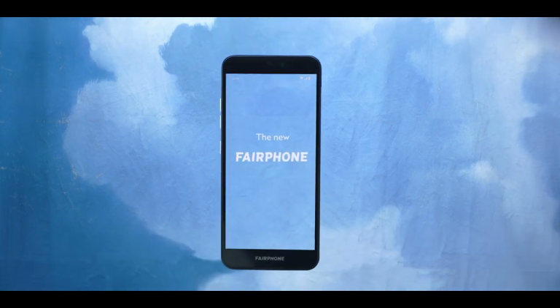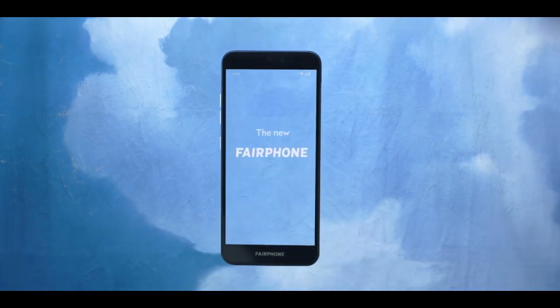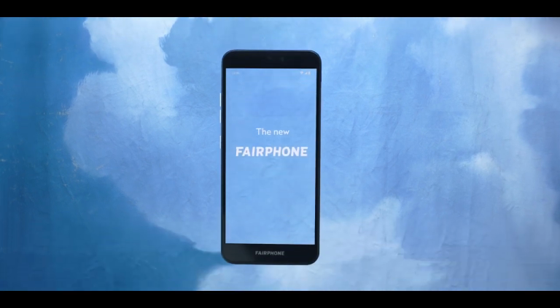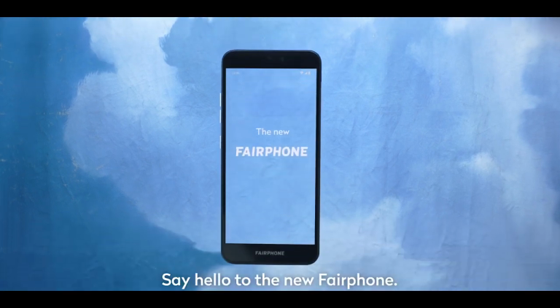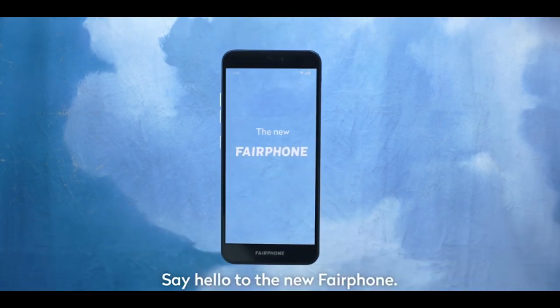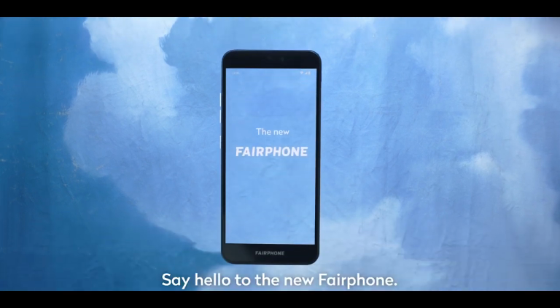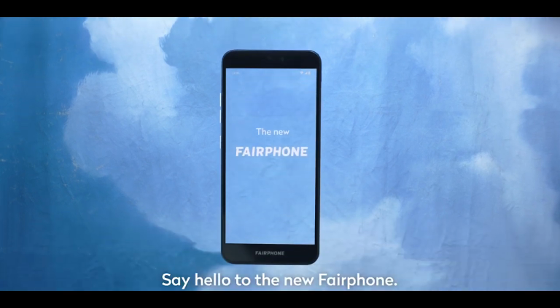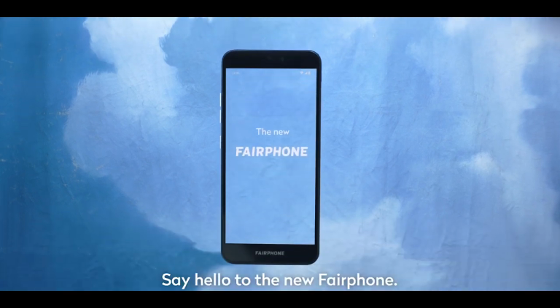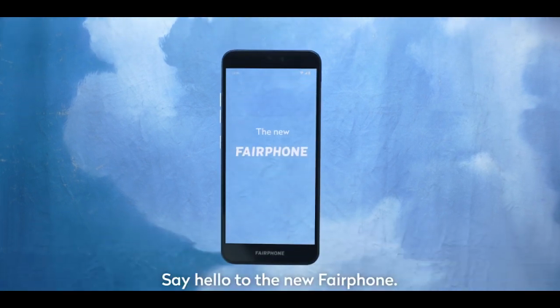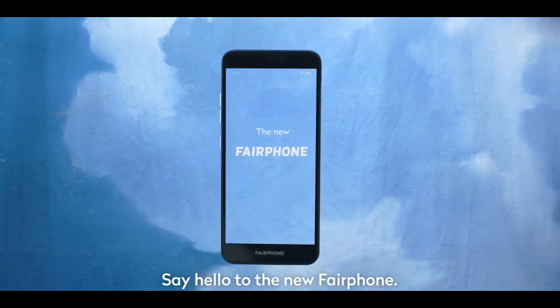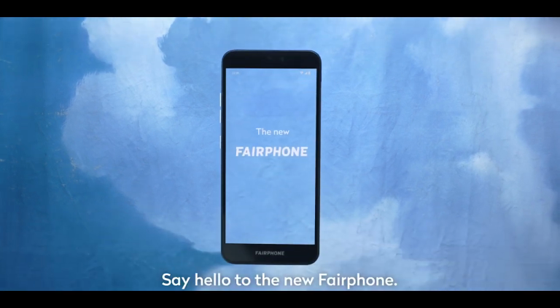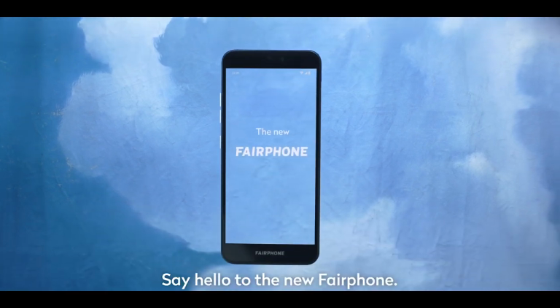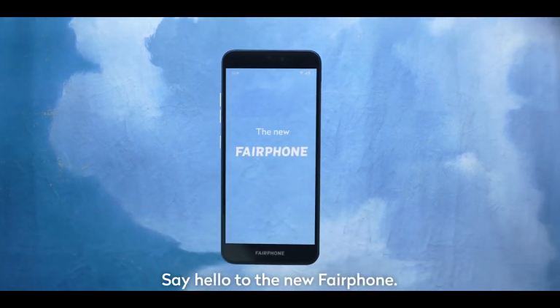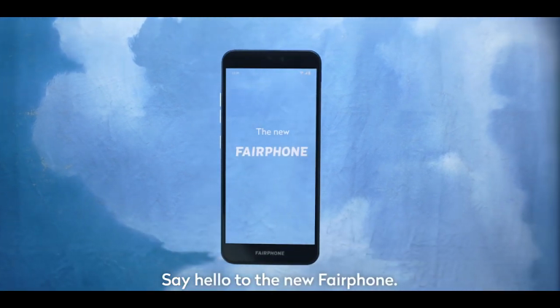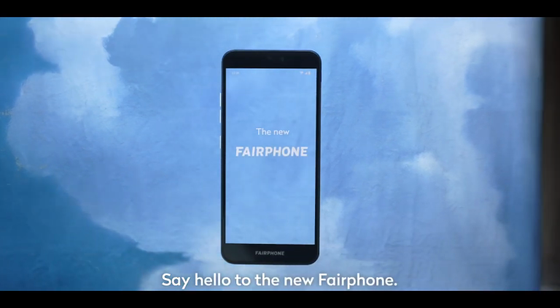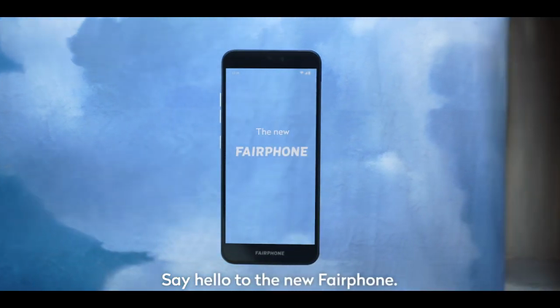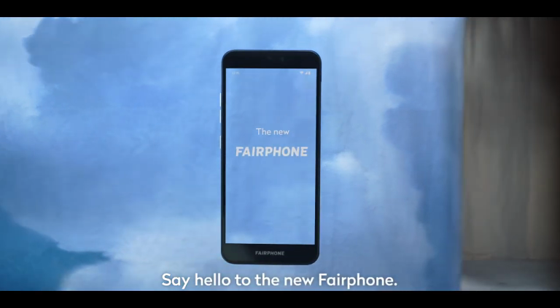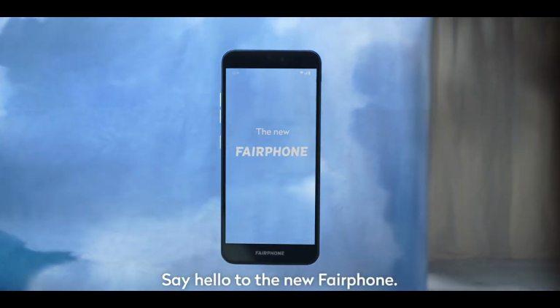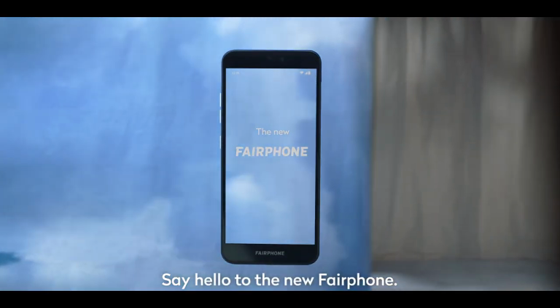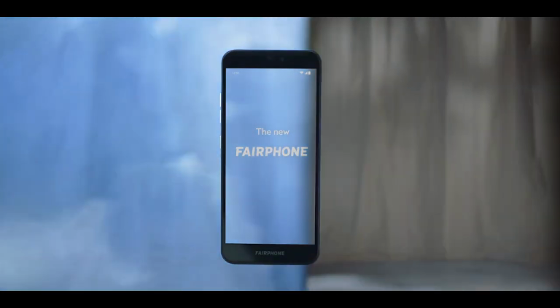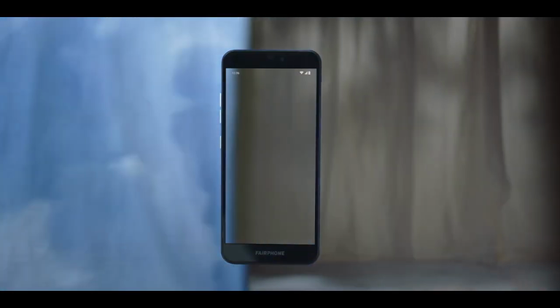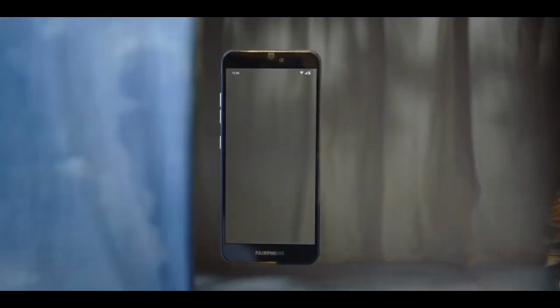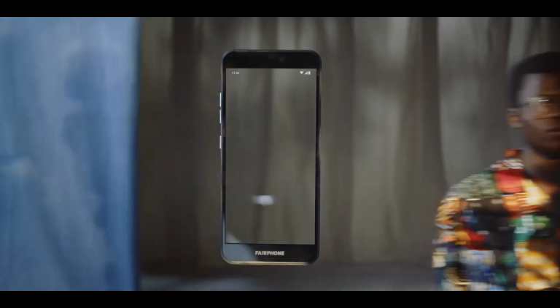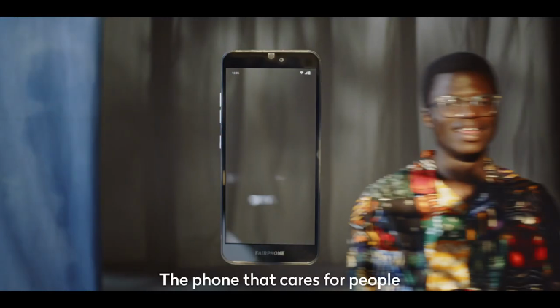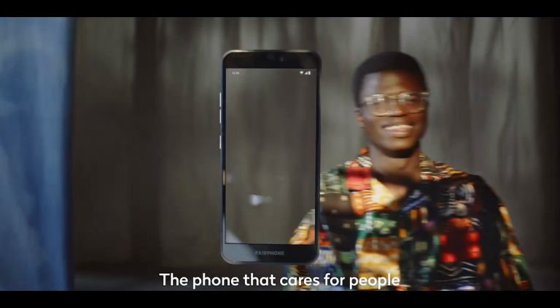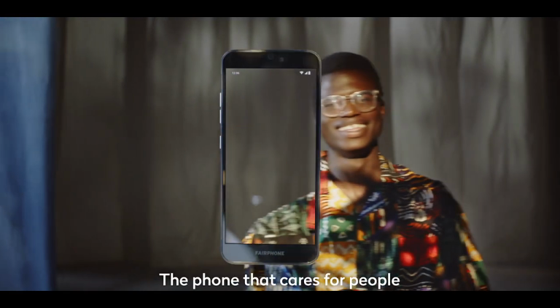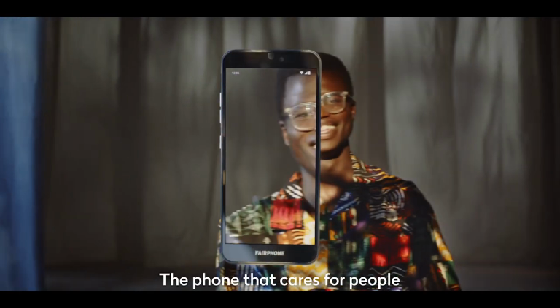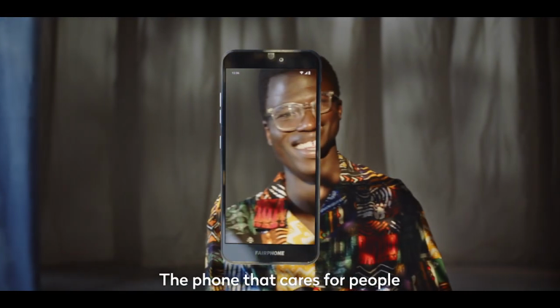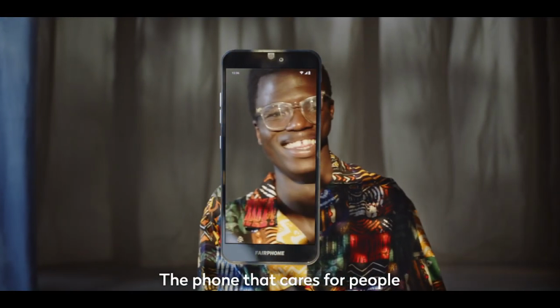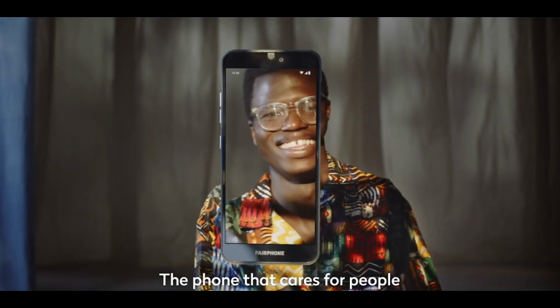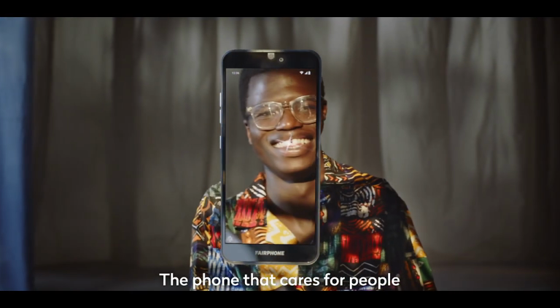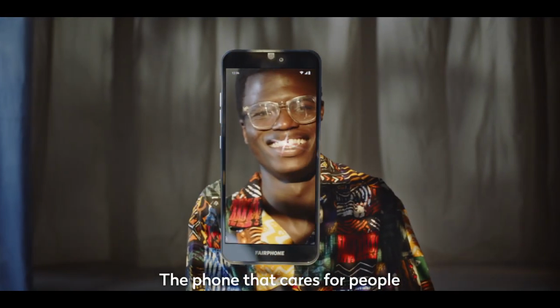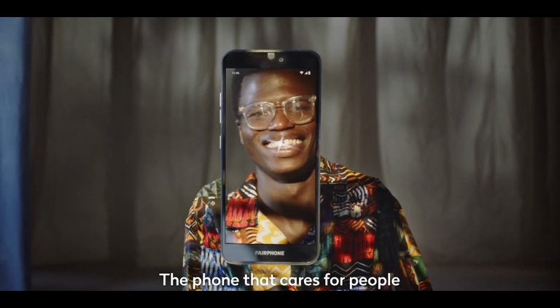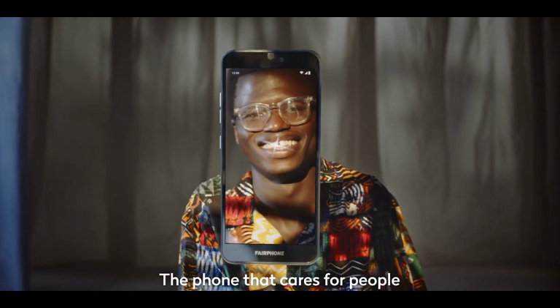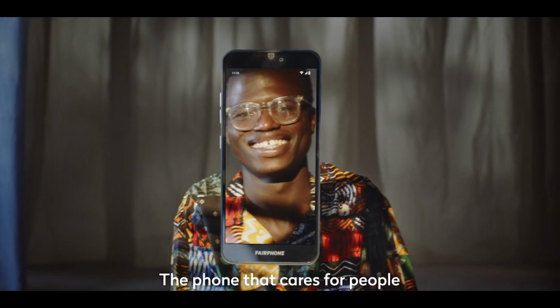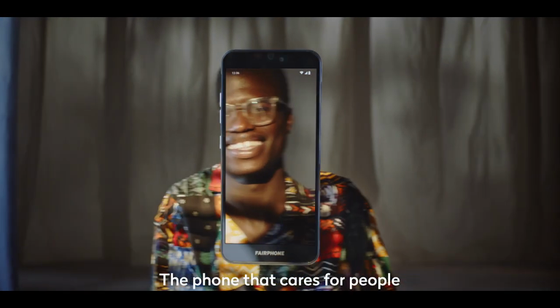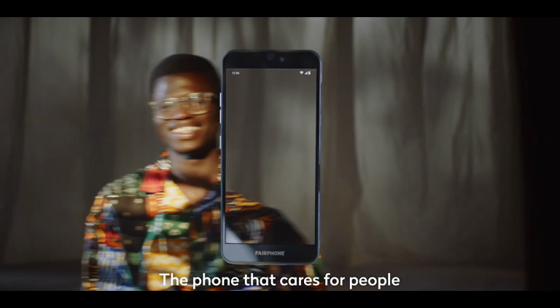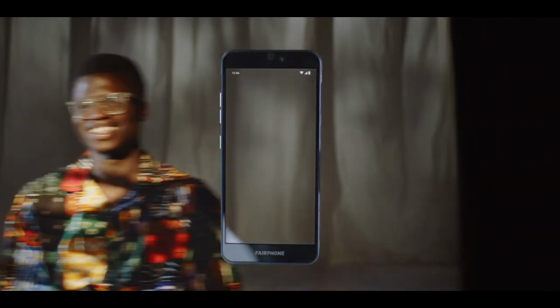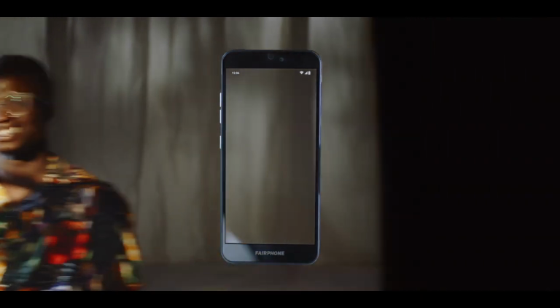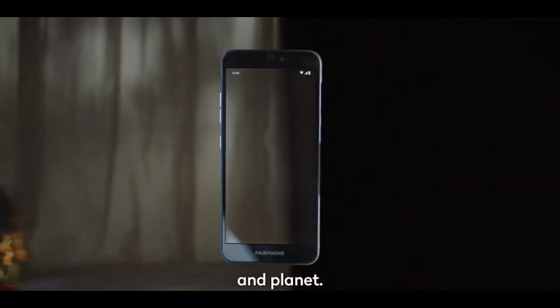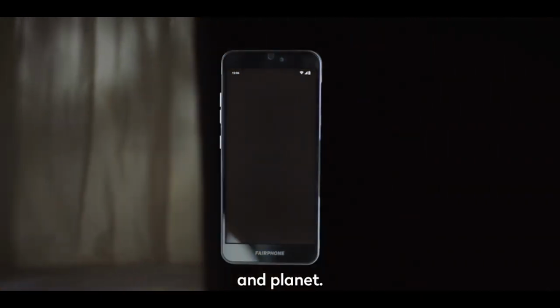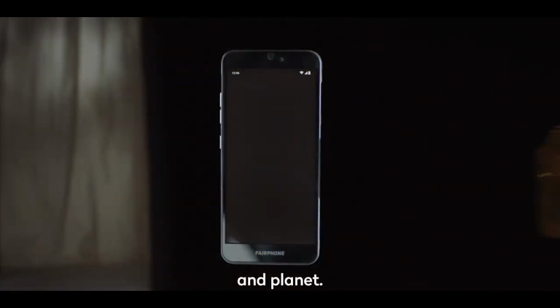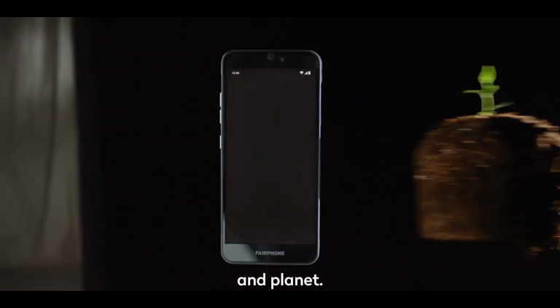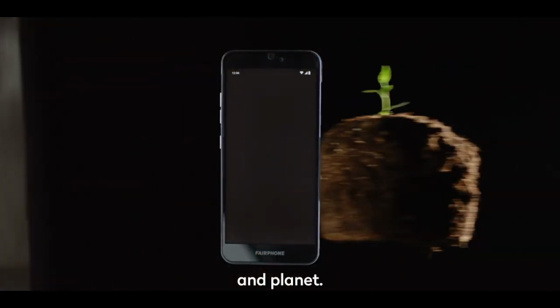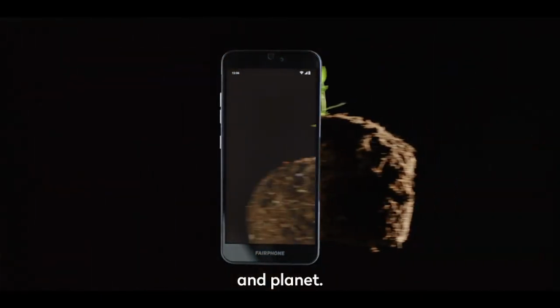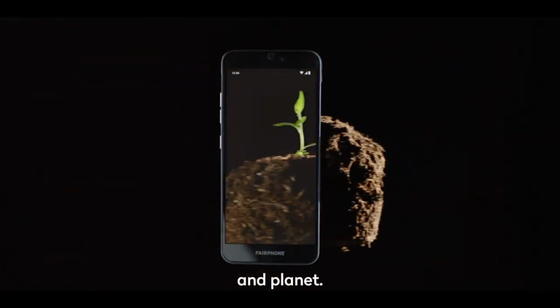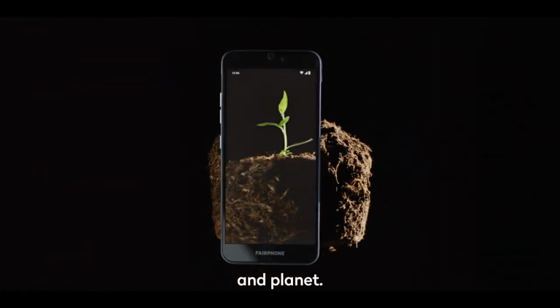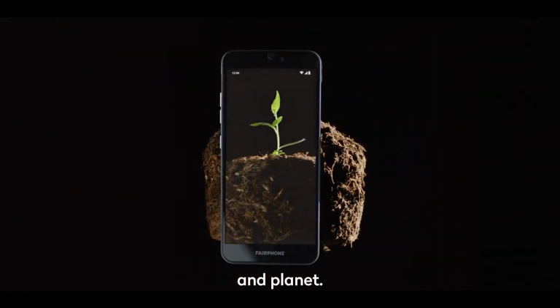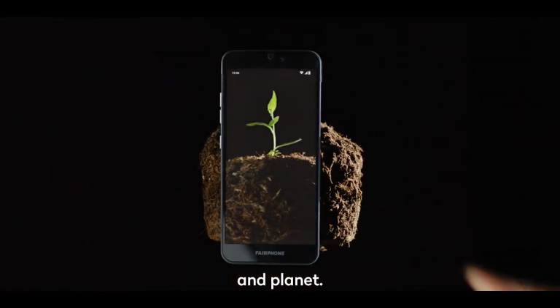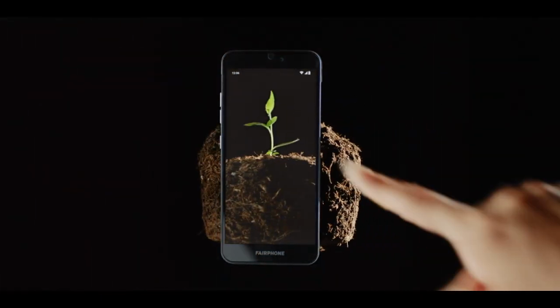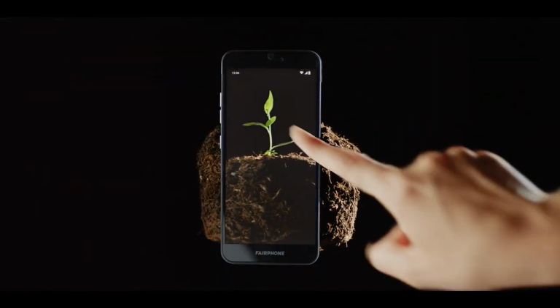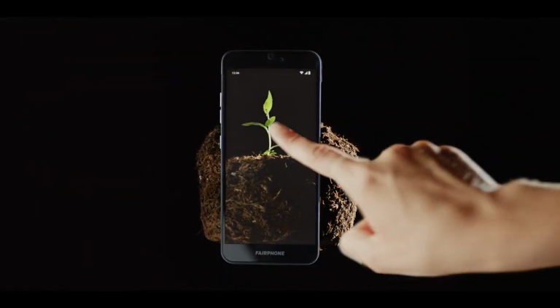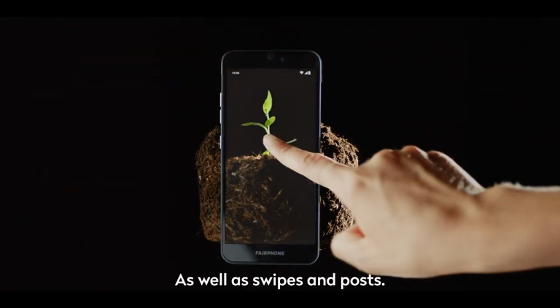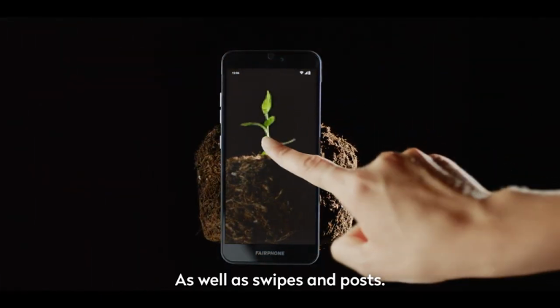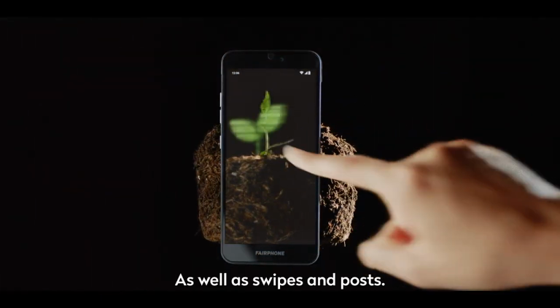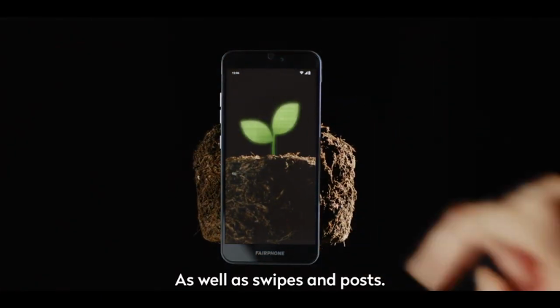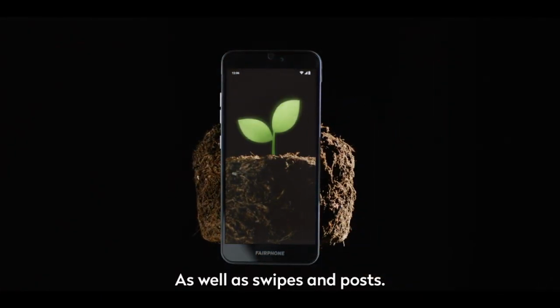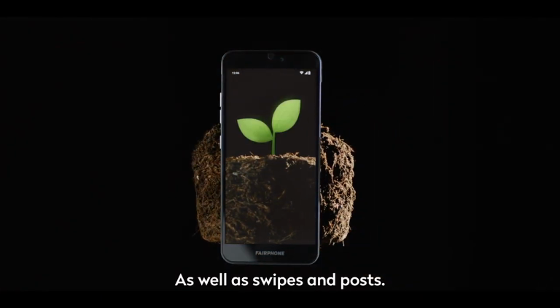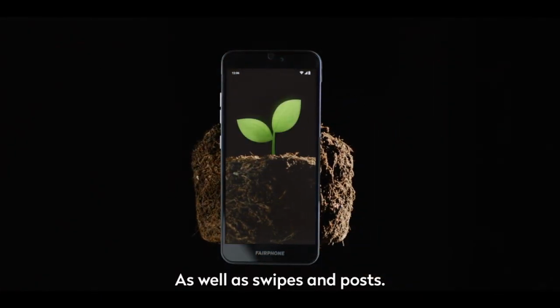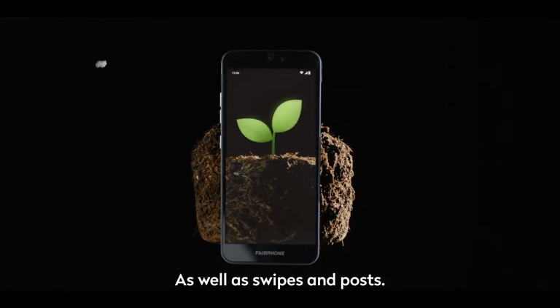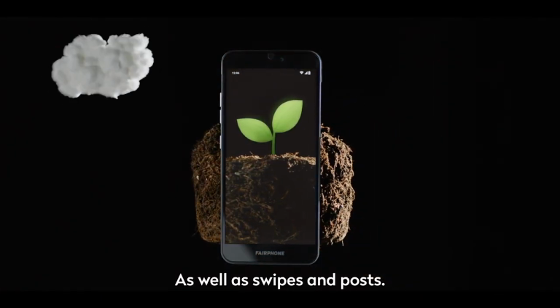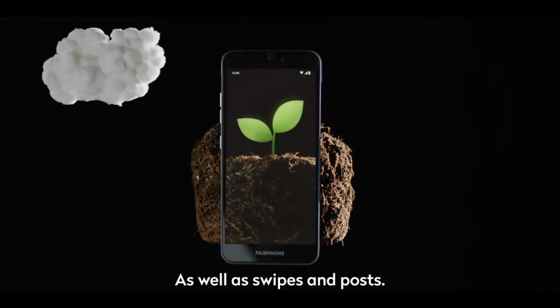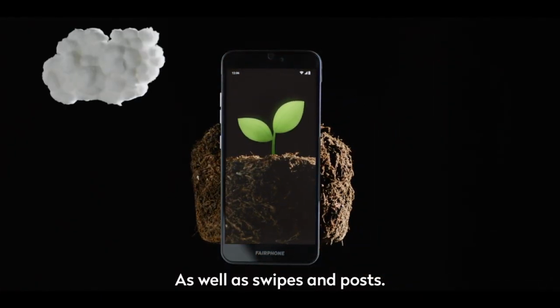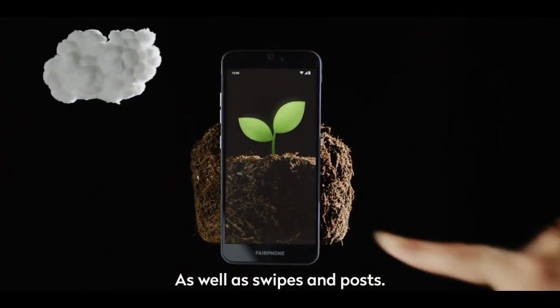Say hello to the new Fairphone, the phone that cares for people and planet, as well as swipes and posts.